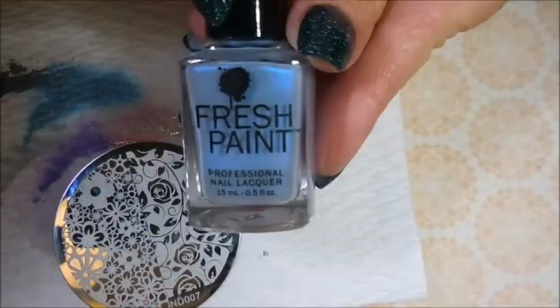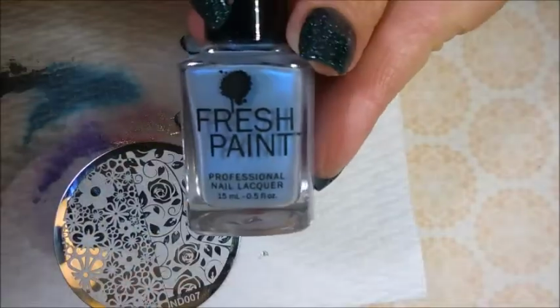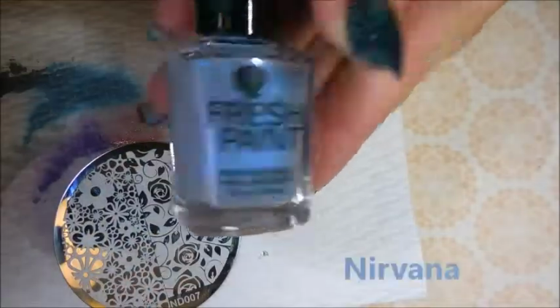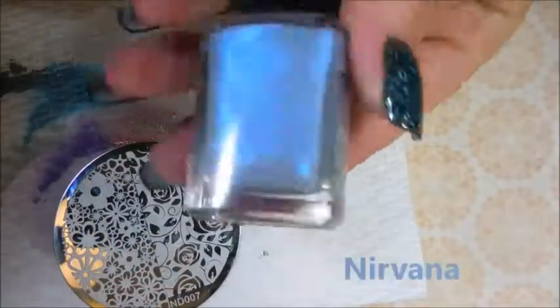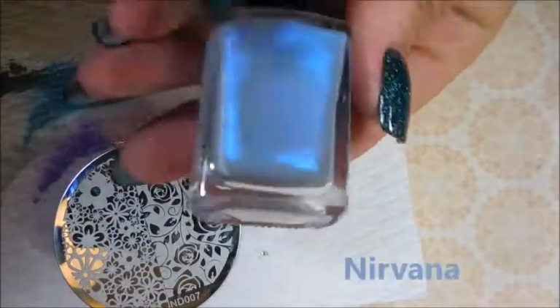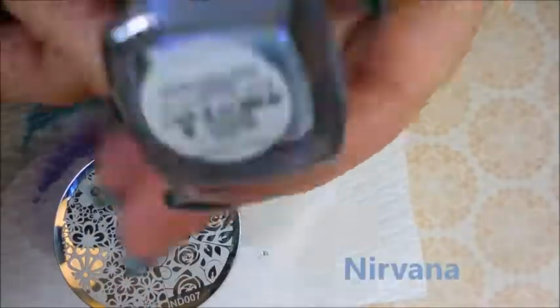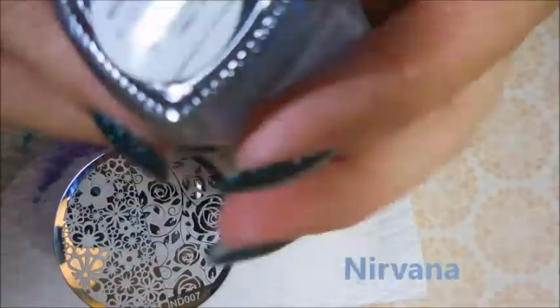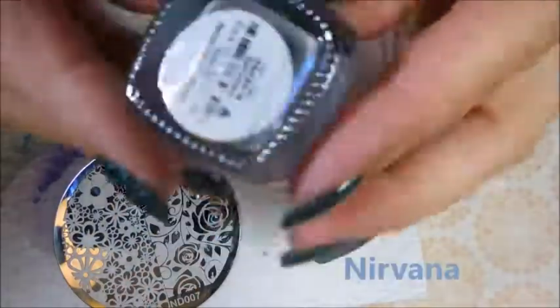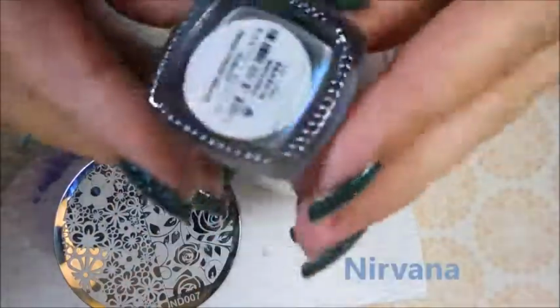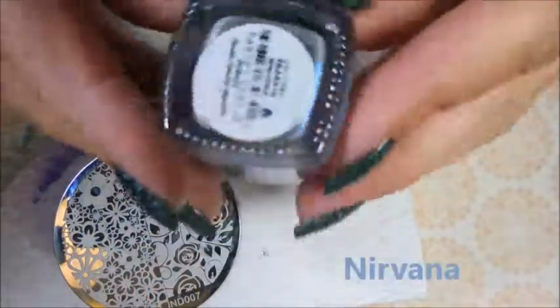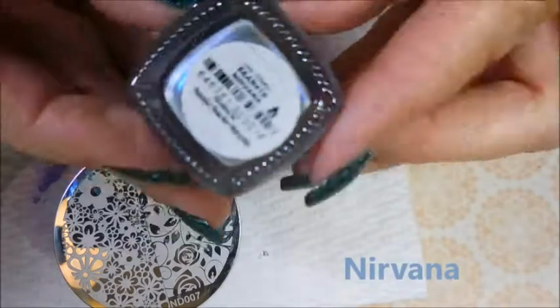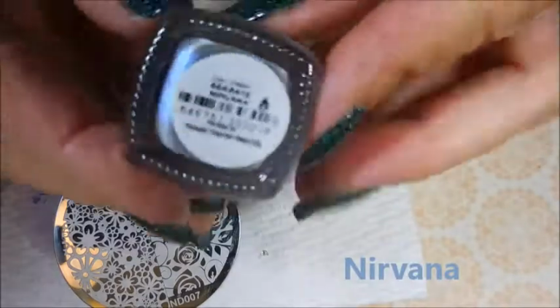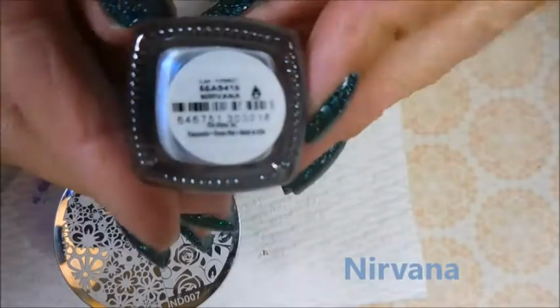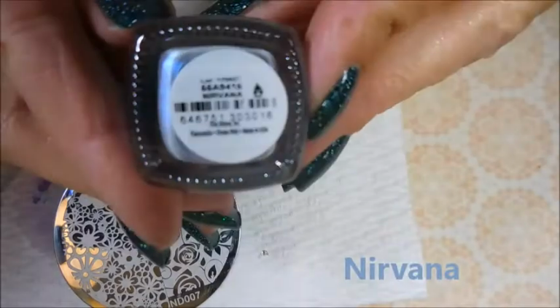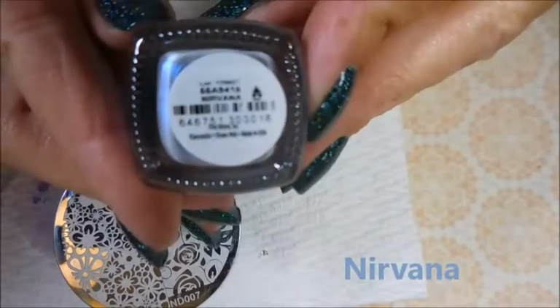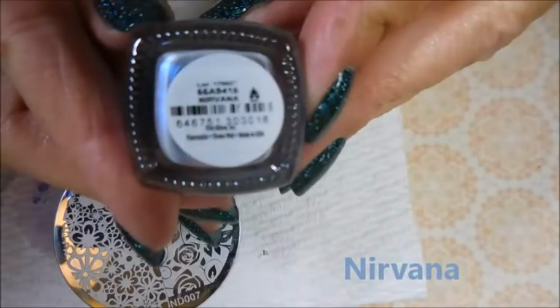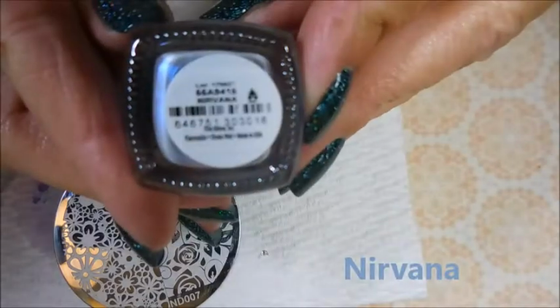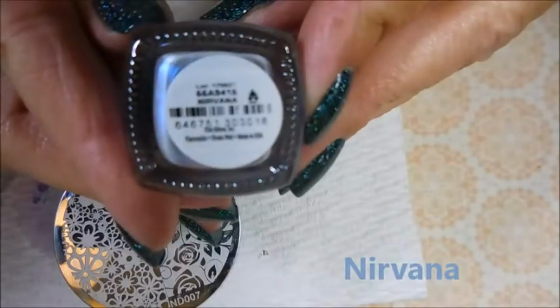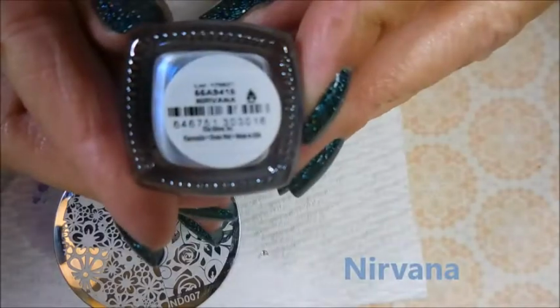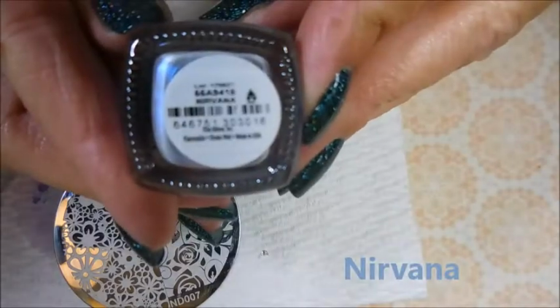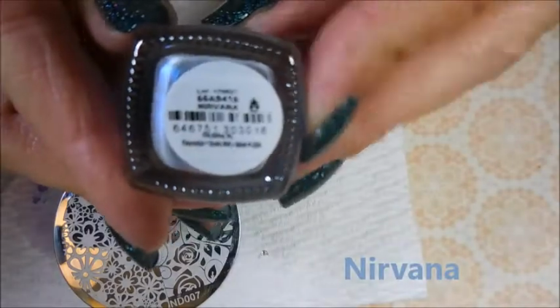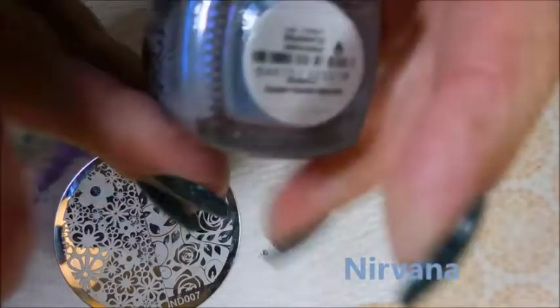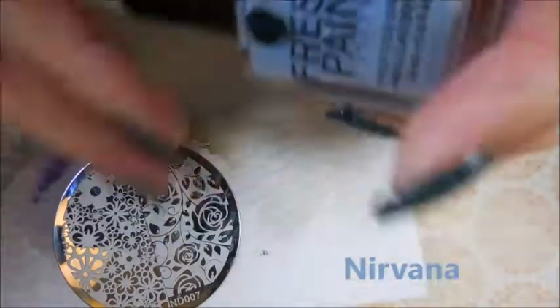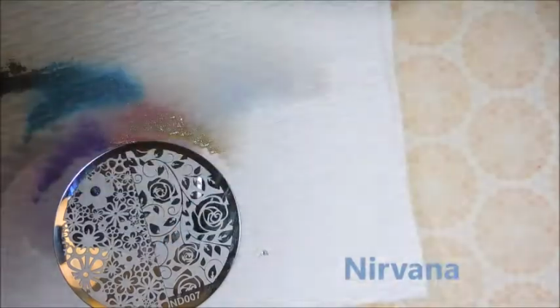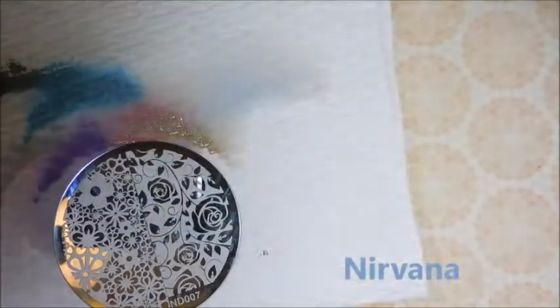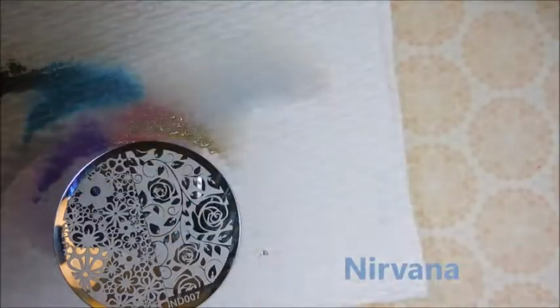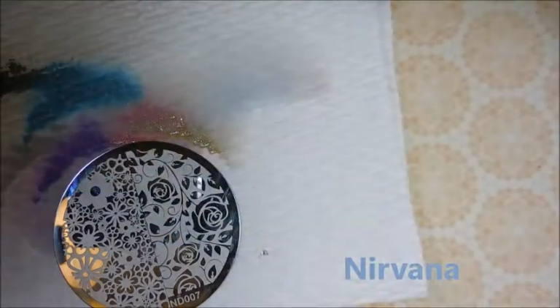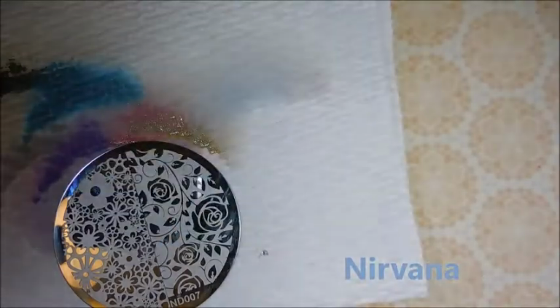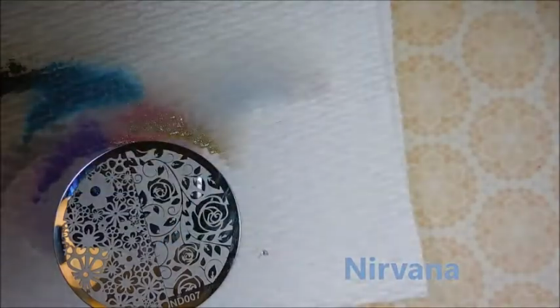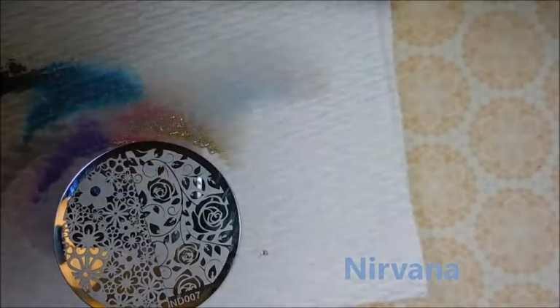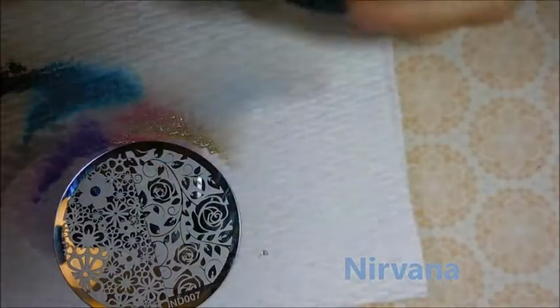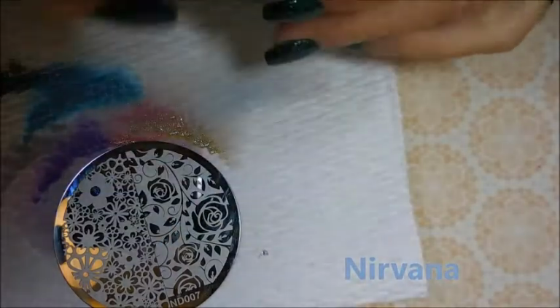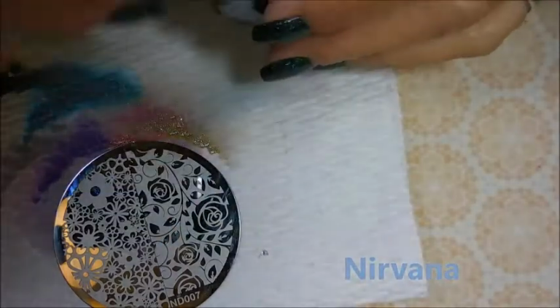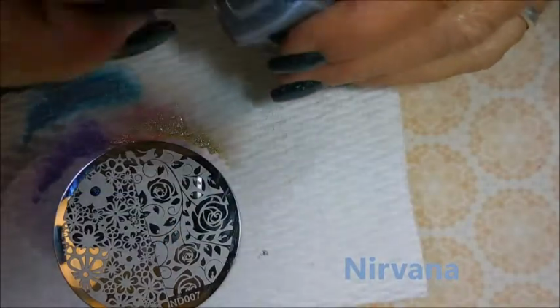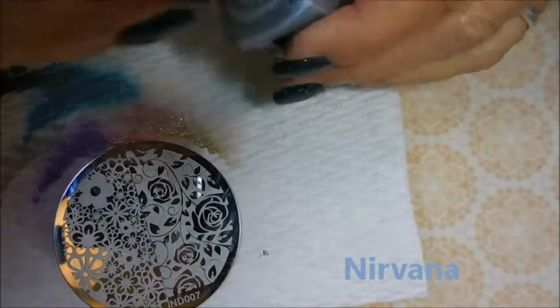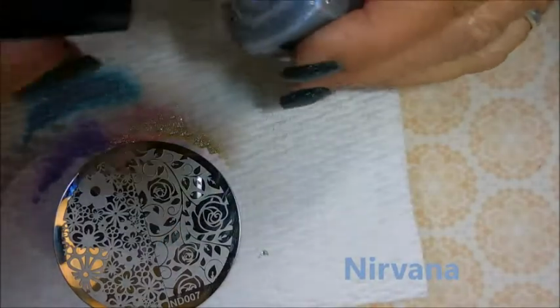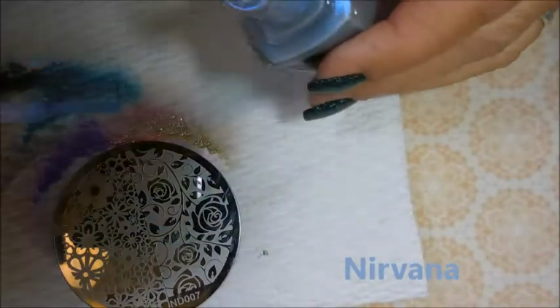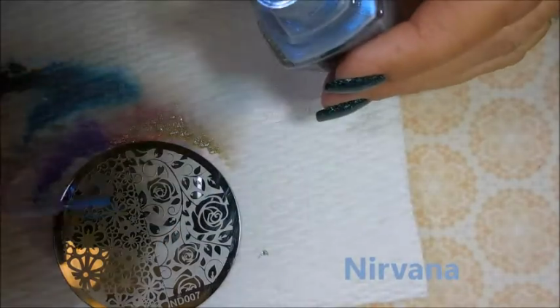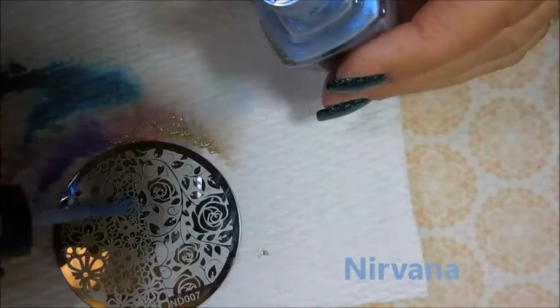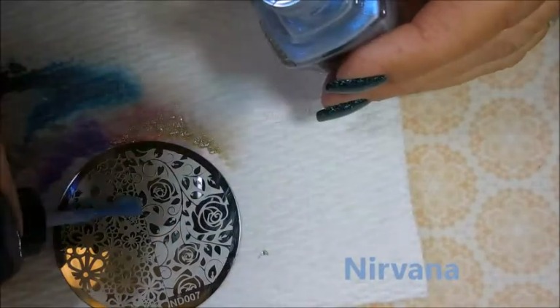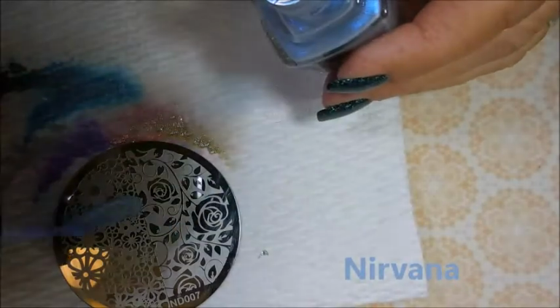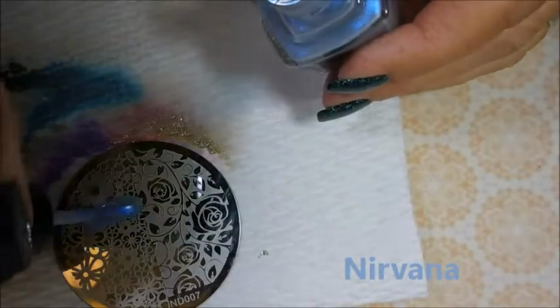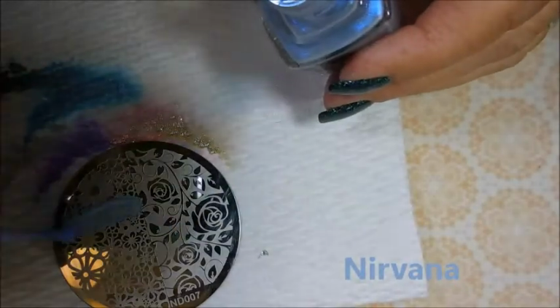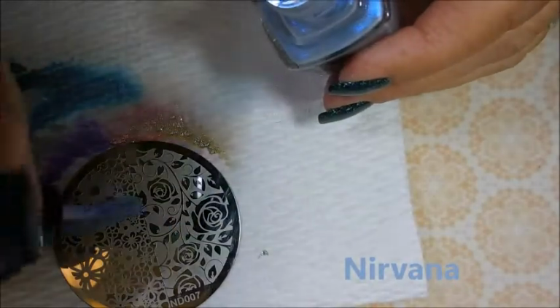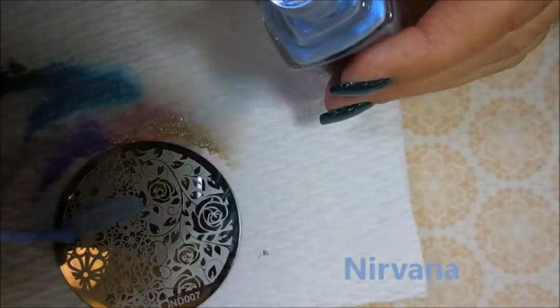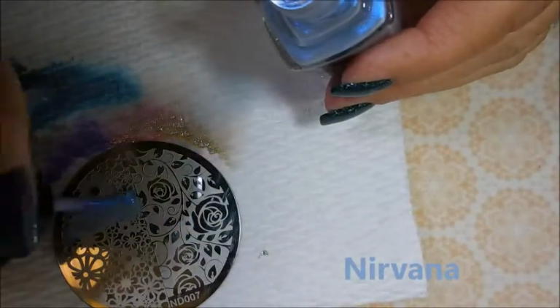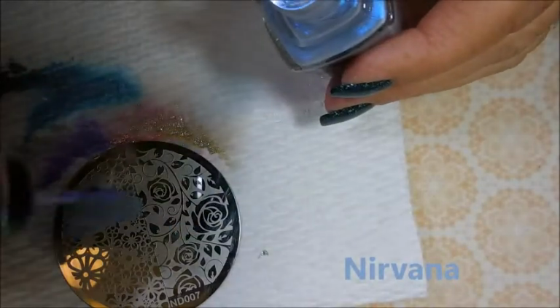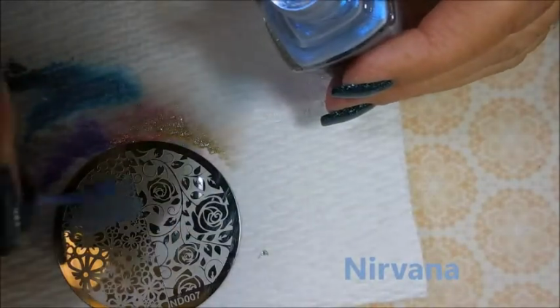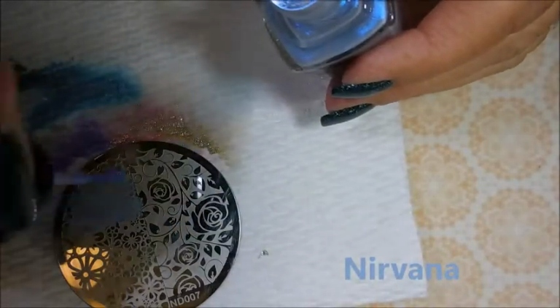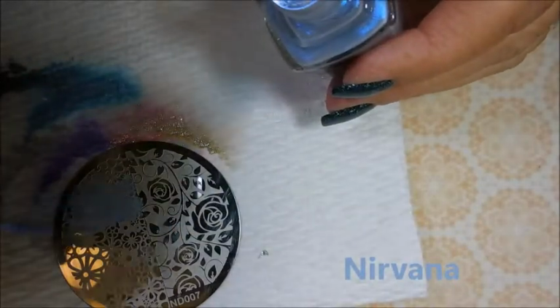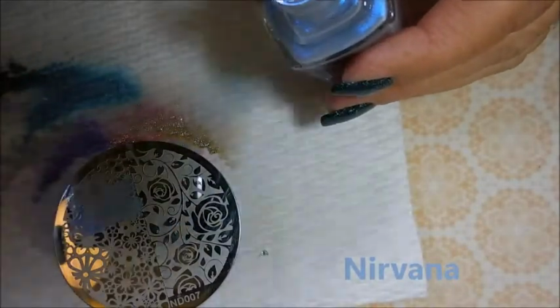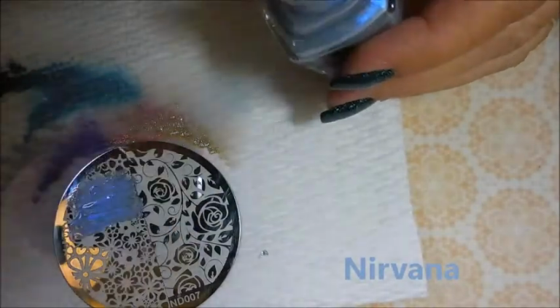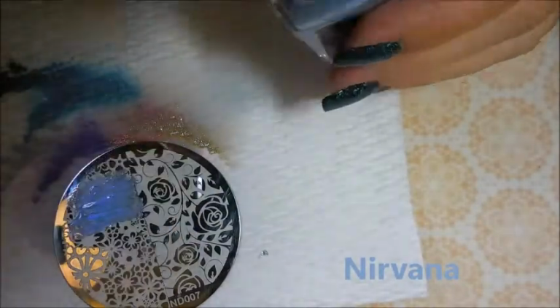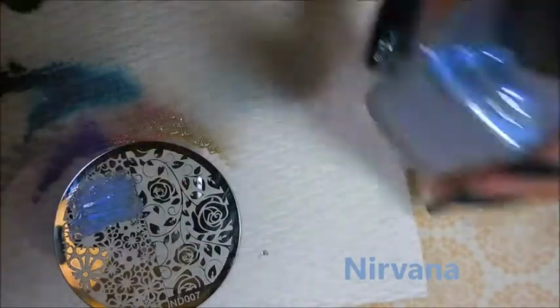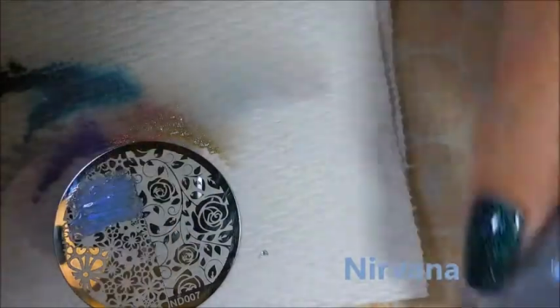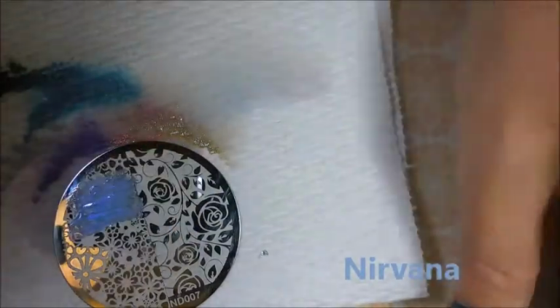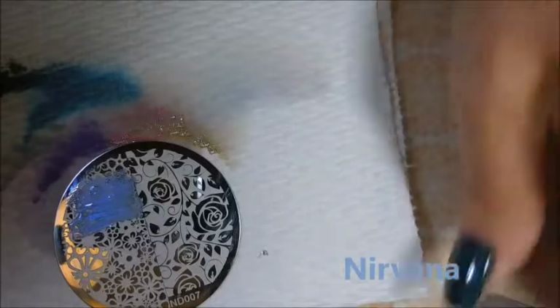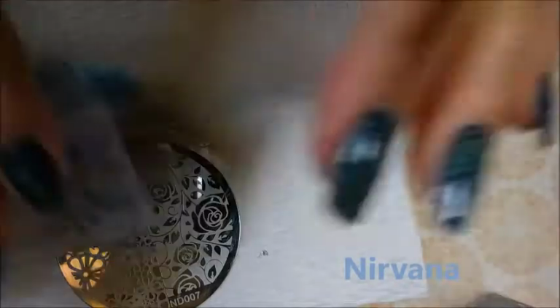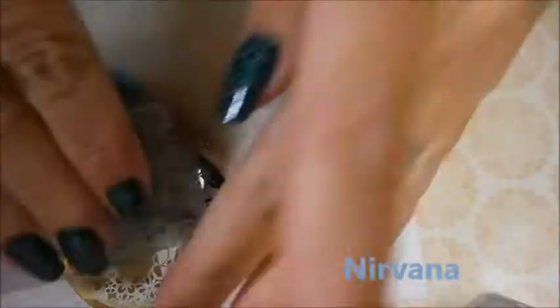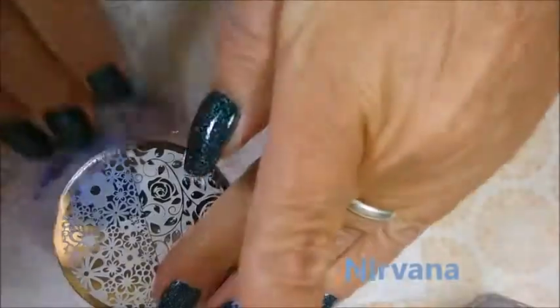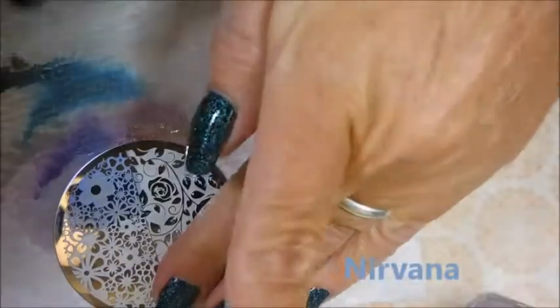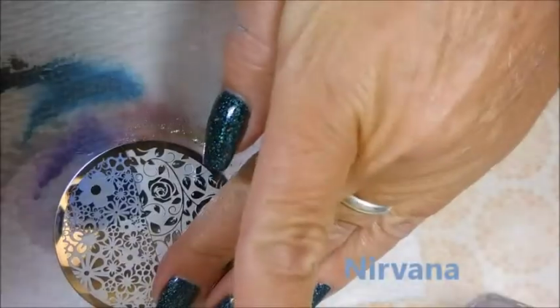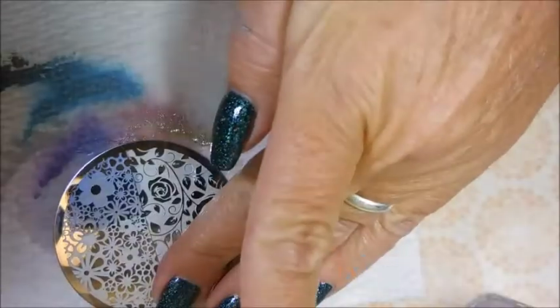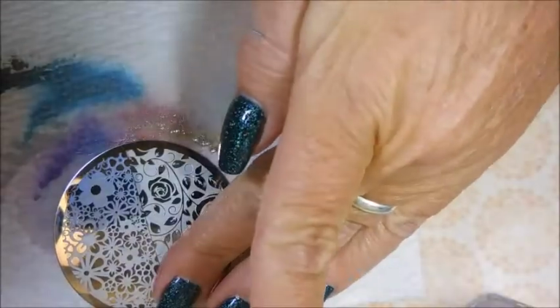And next we have Nirvana, and this one is also a duochrome — and it's very sheer. But you know, depending on what look you're going for.